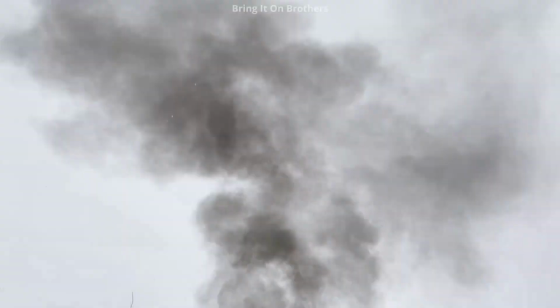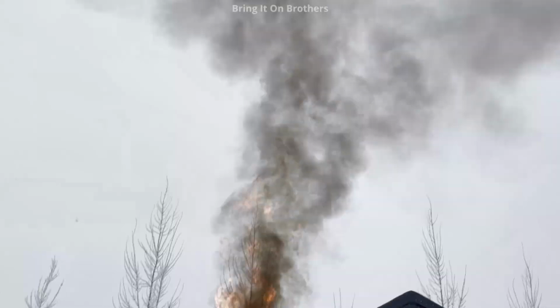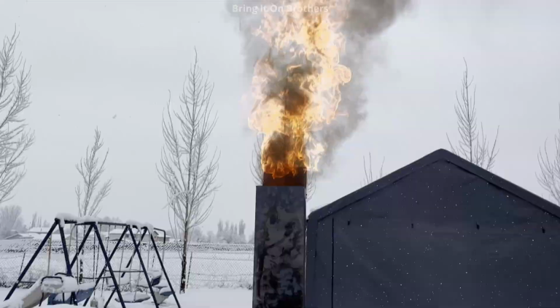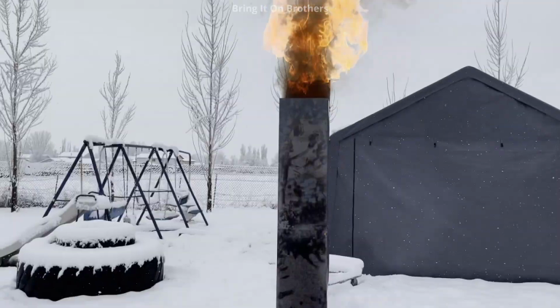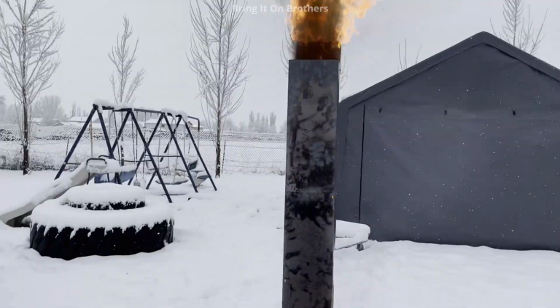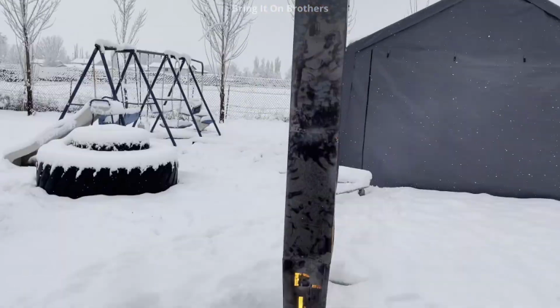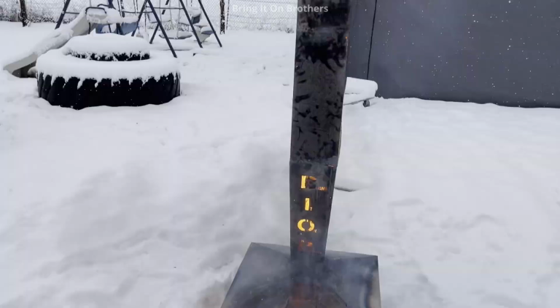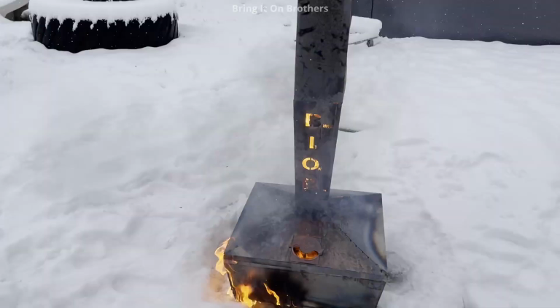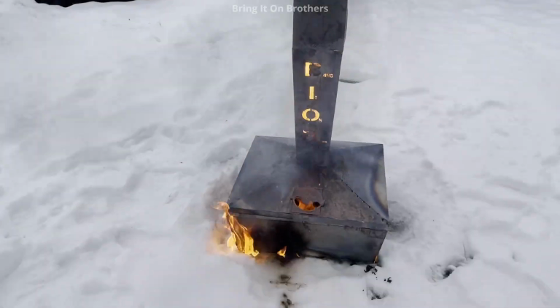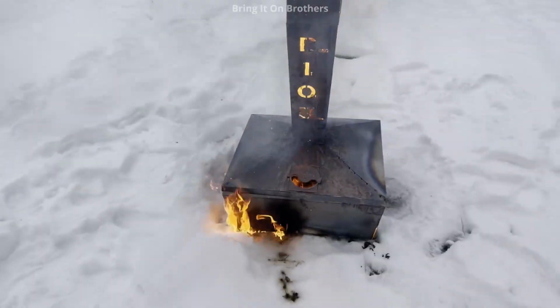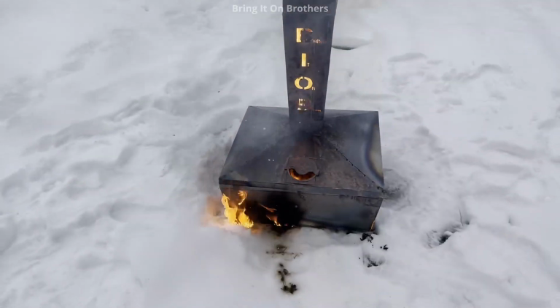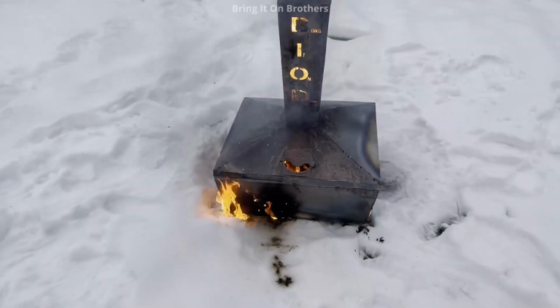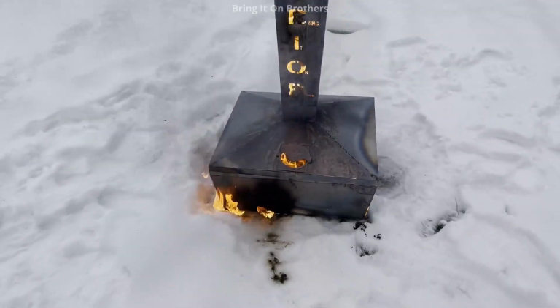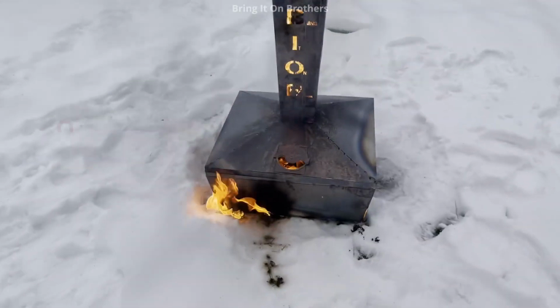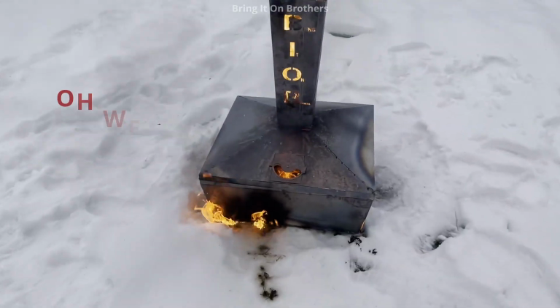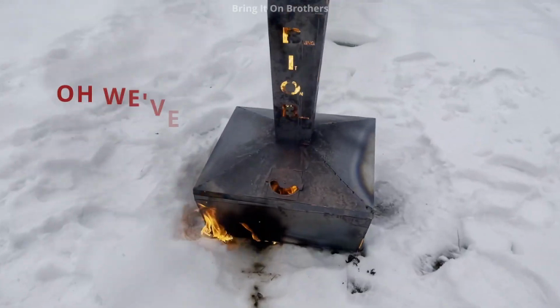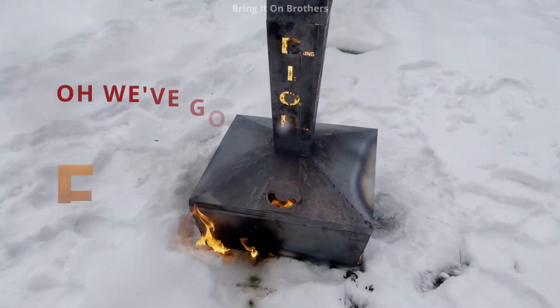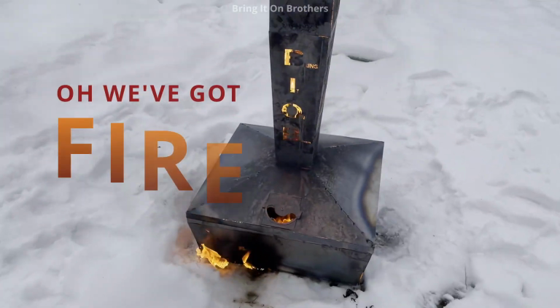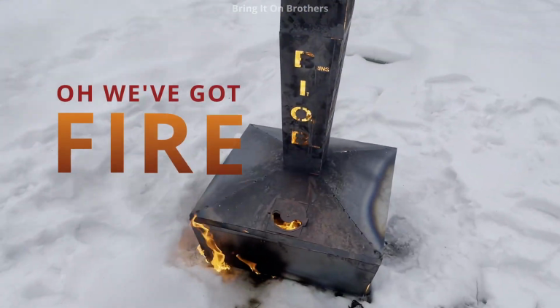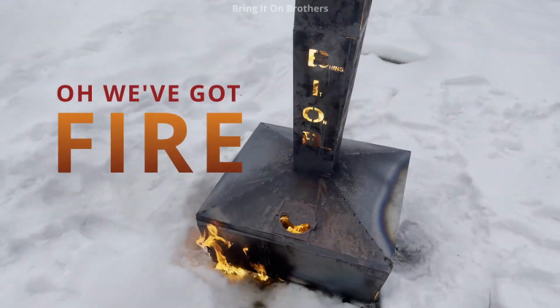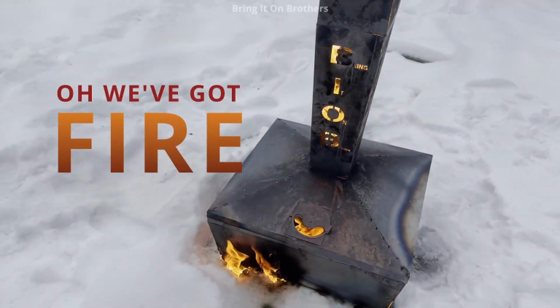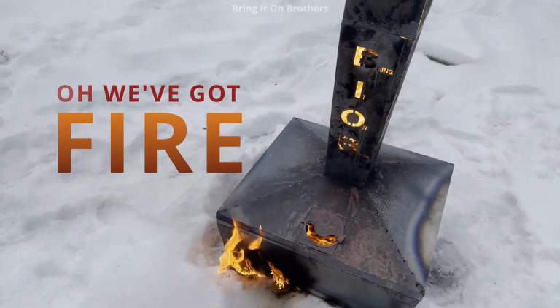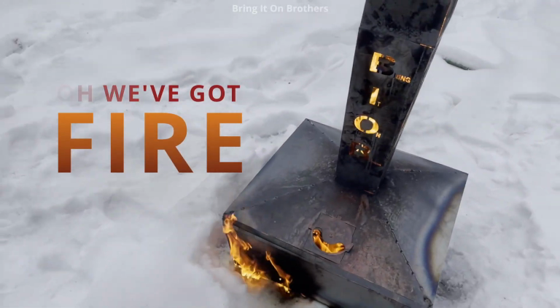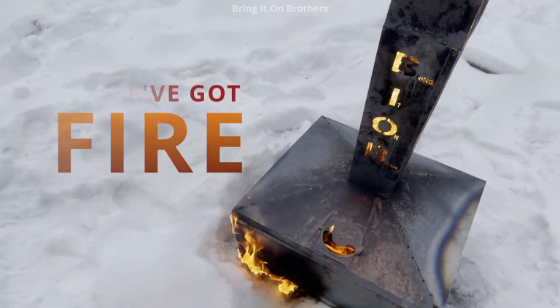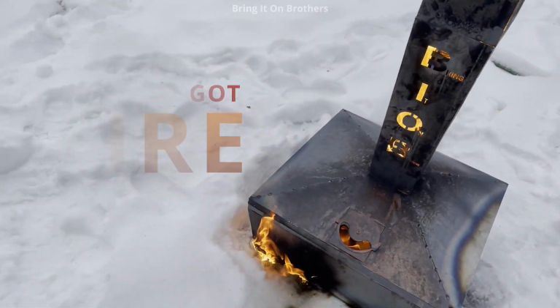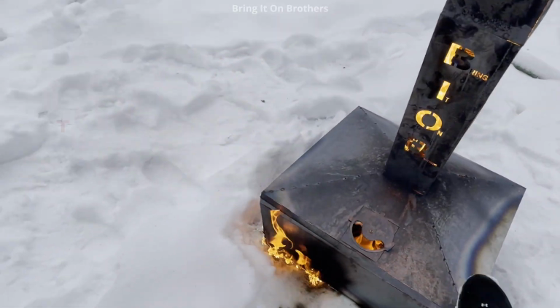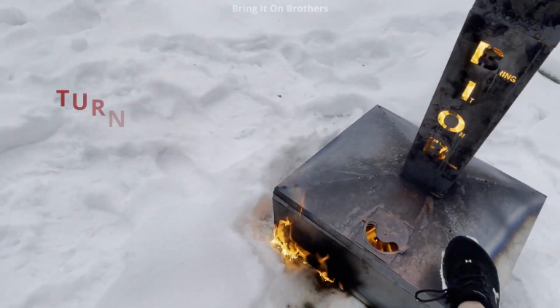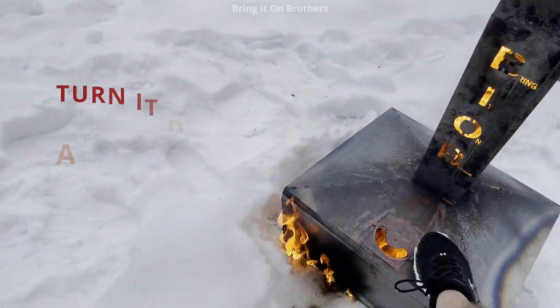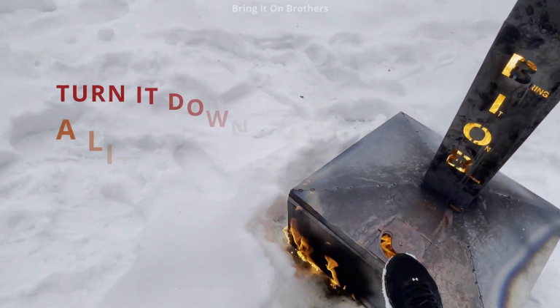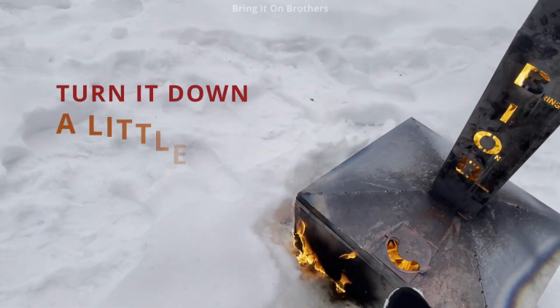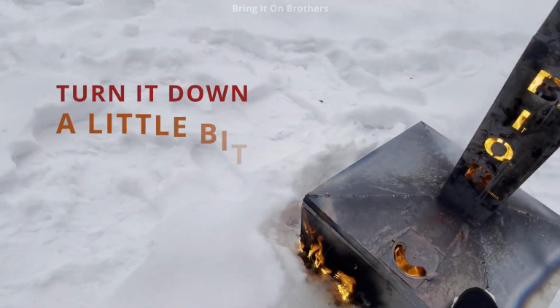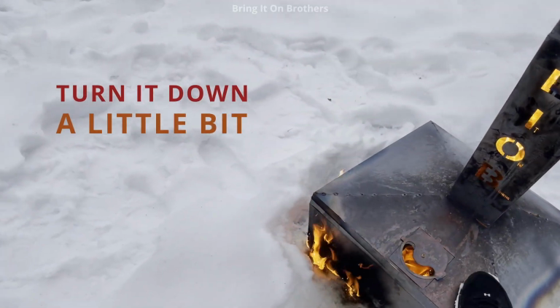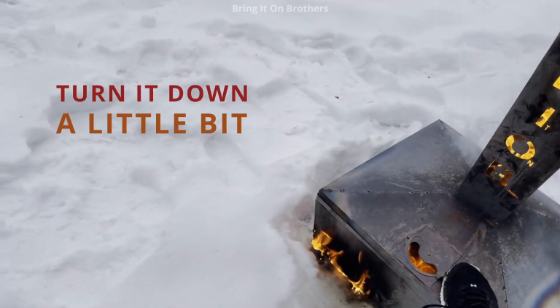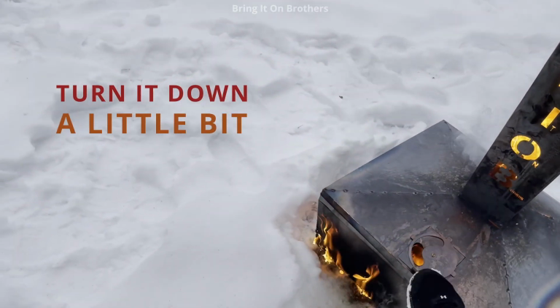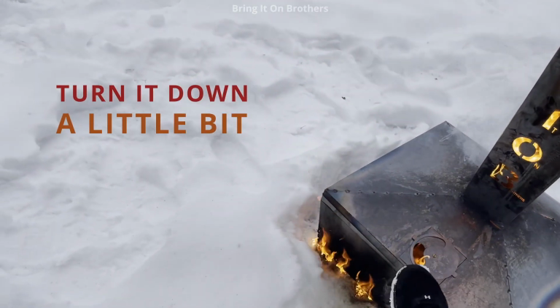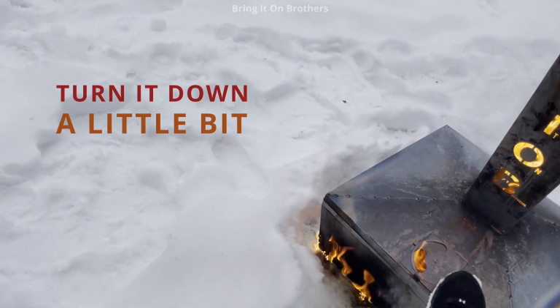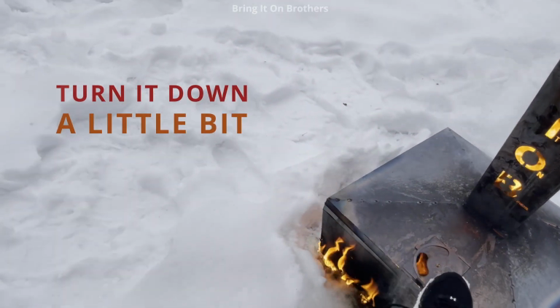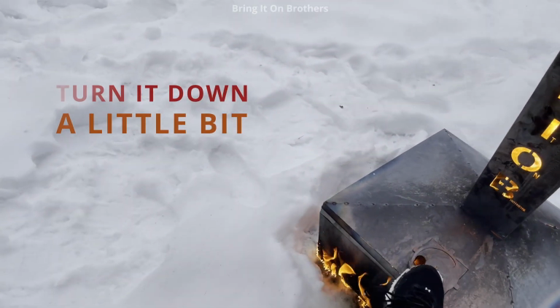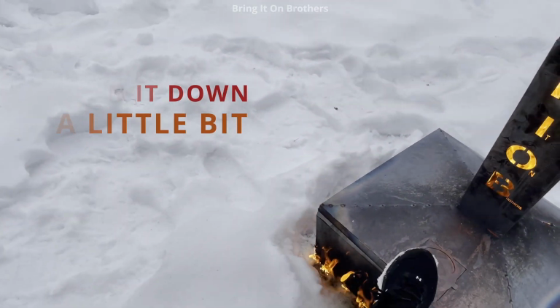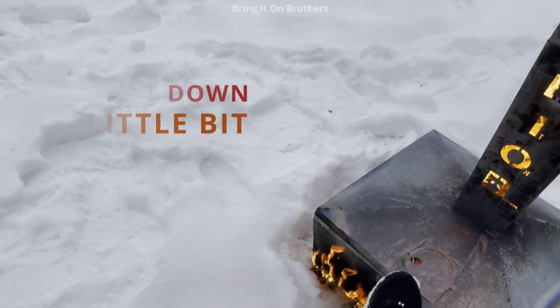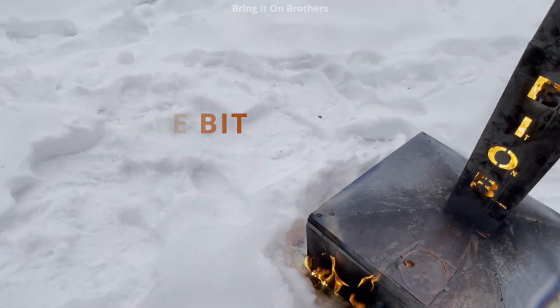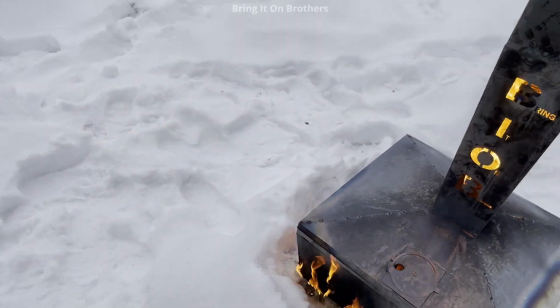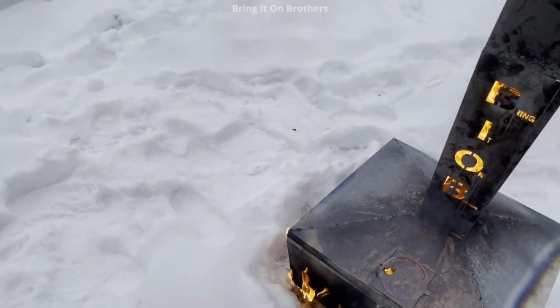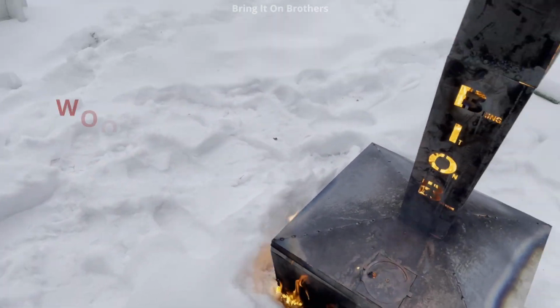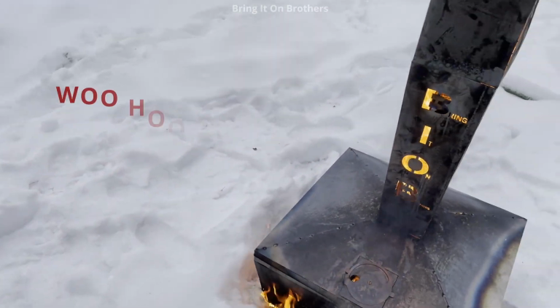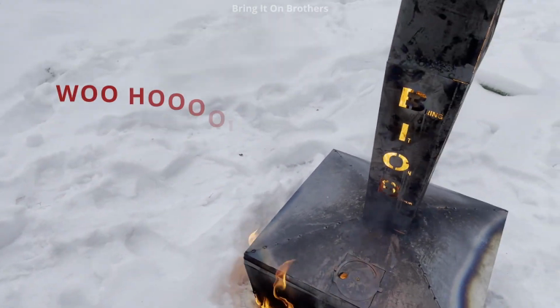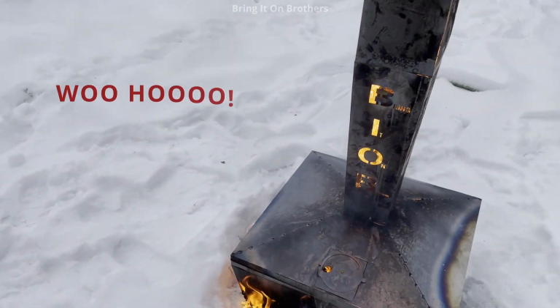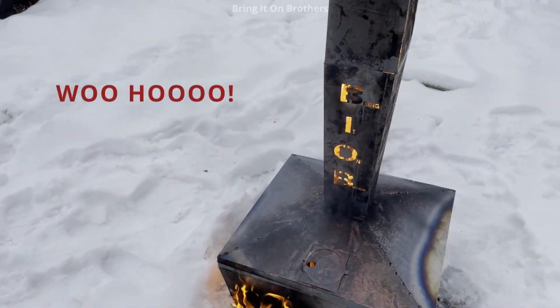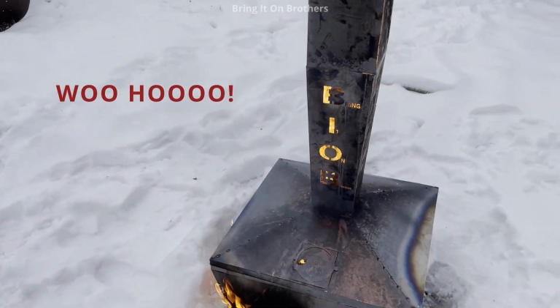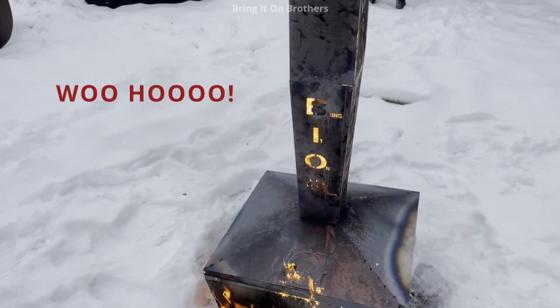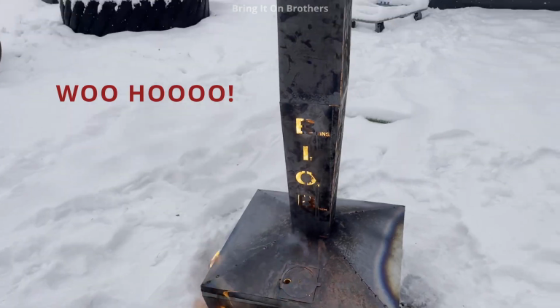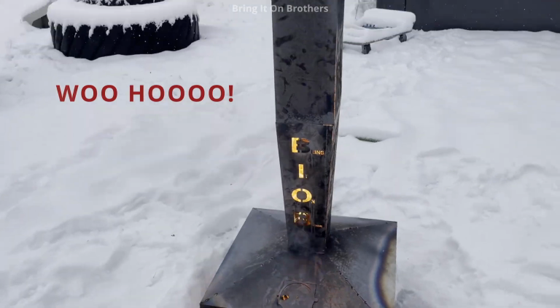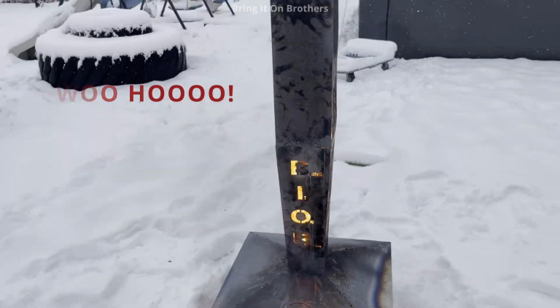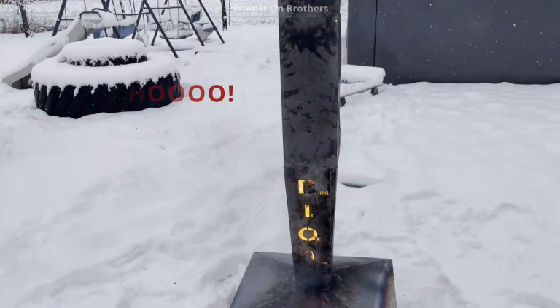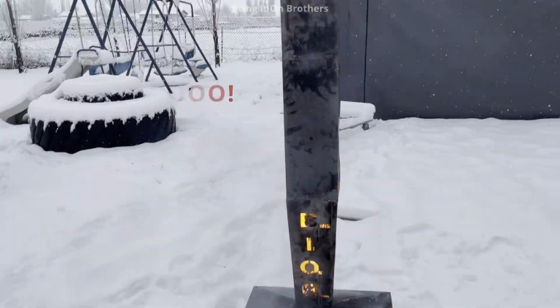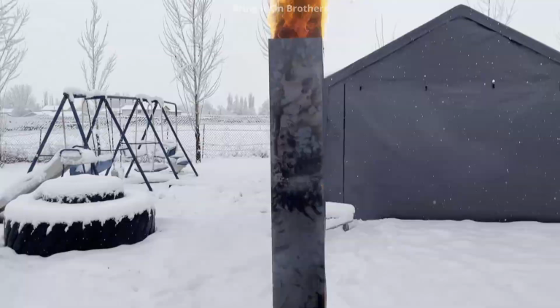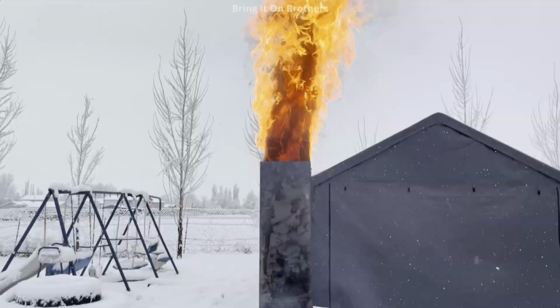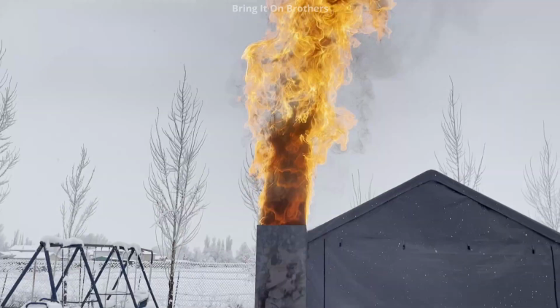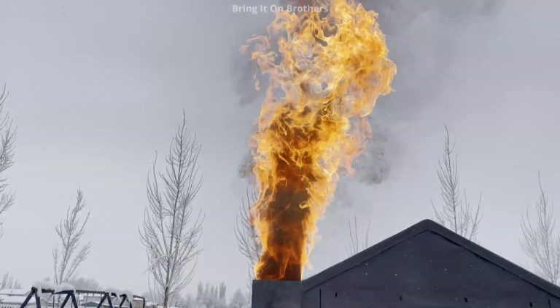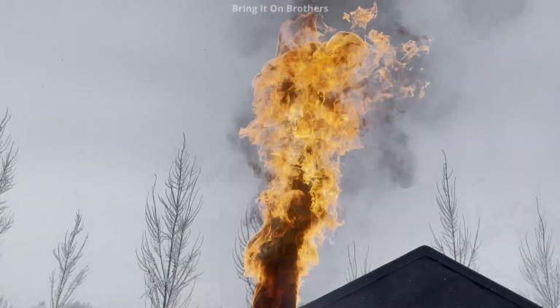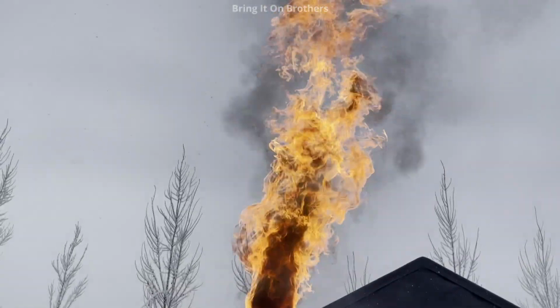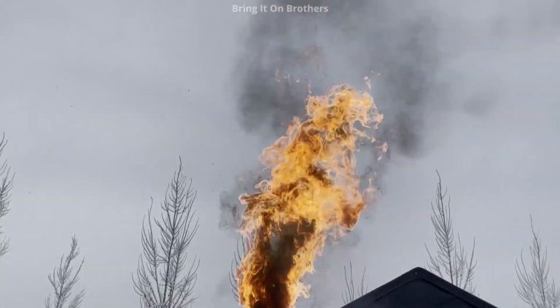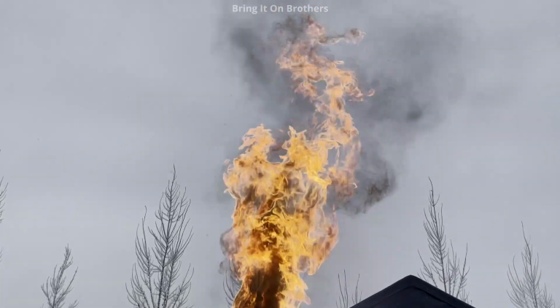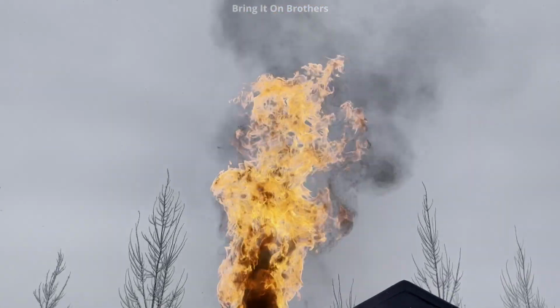We got fire. Let me turn it down a little bit. Oh, look at that now.